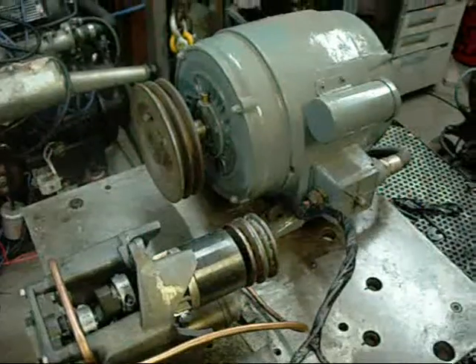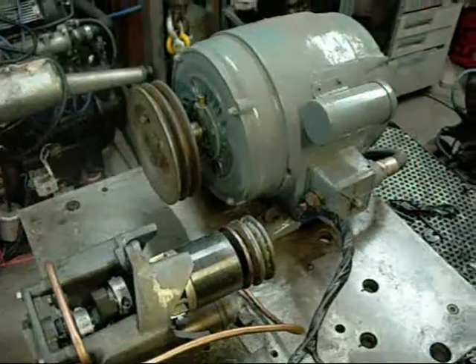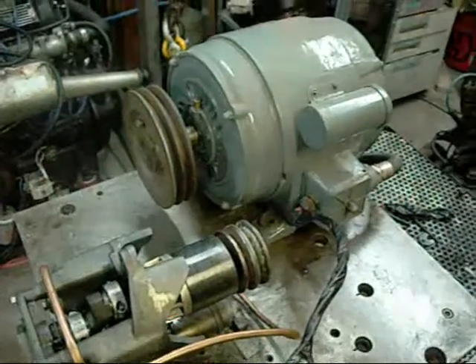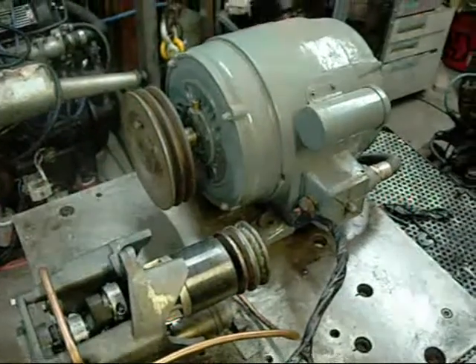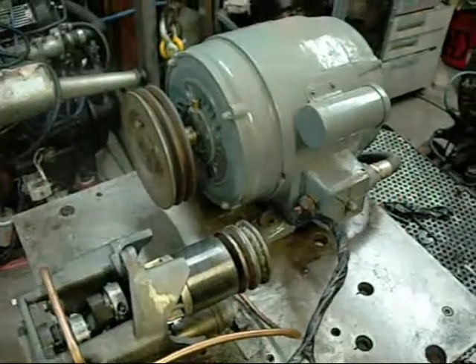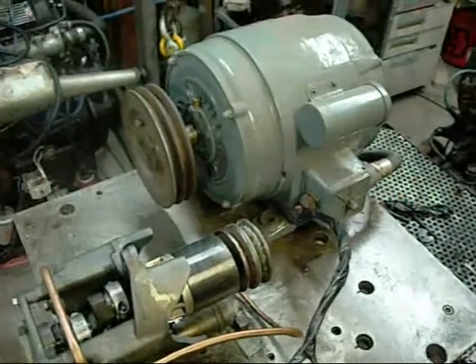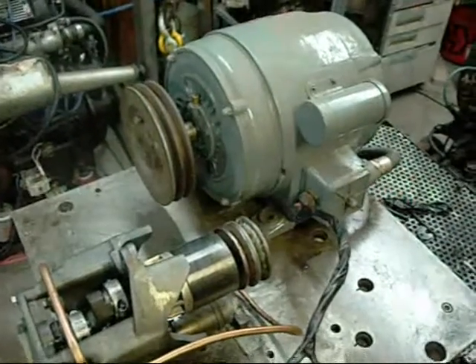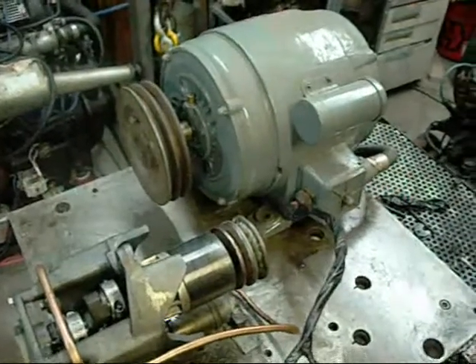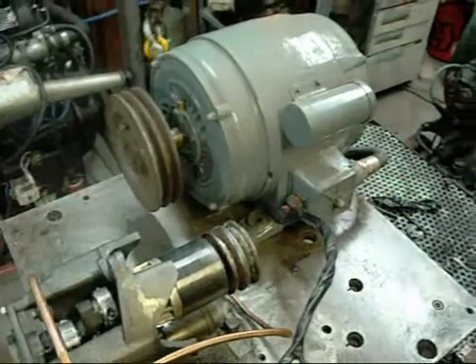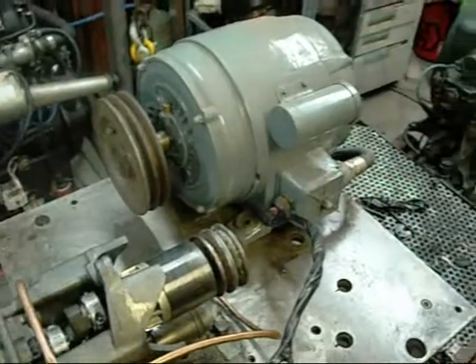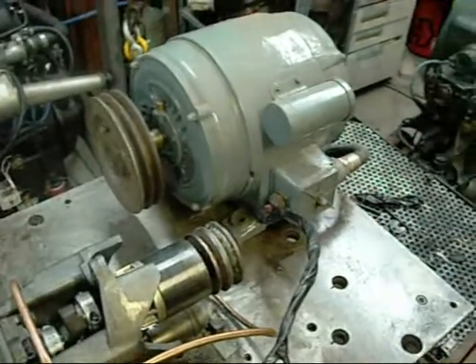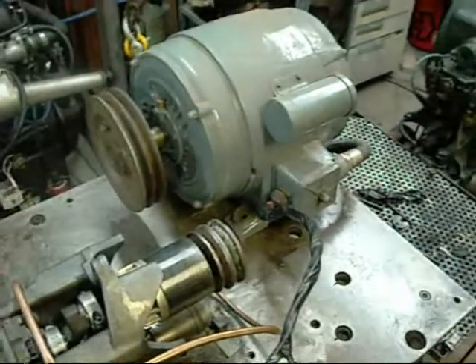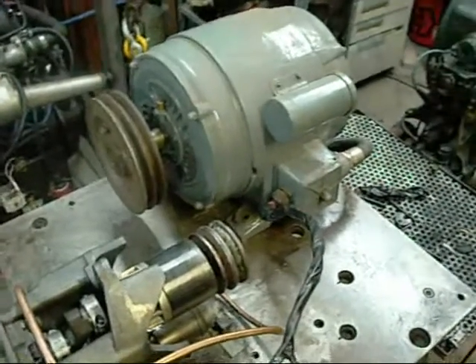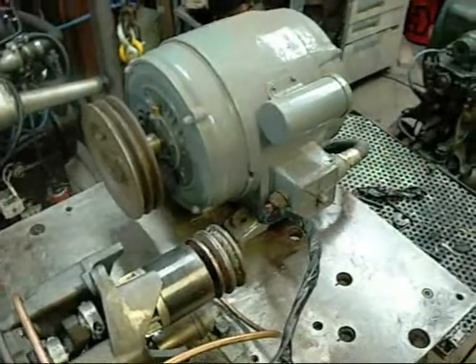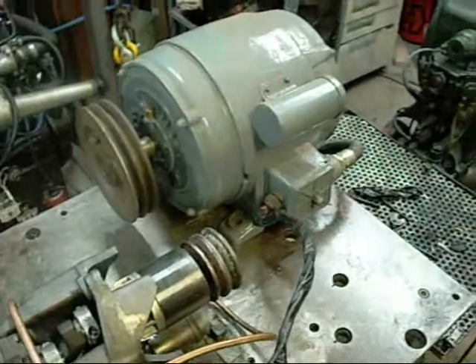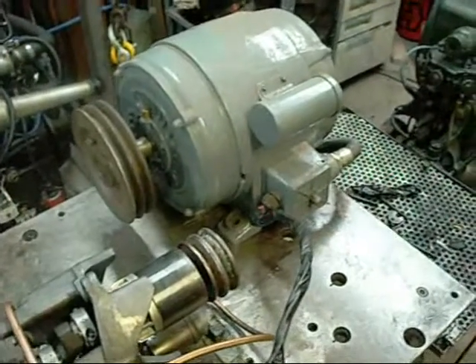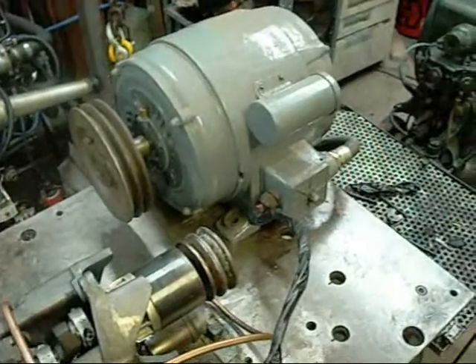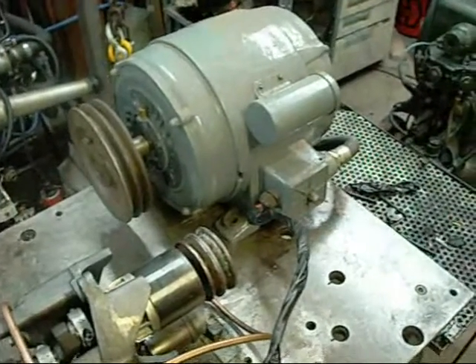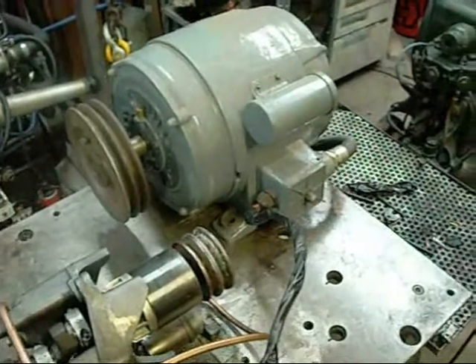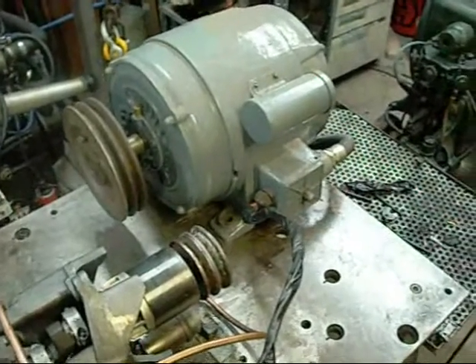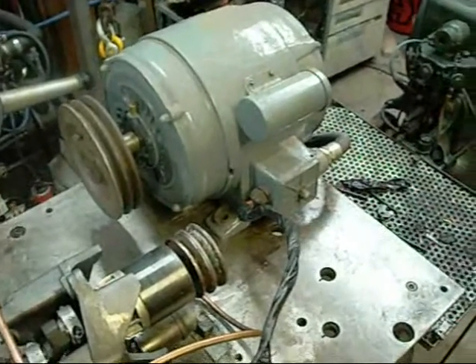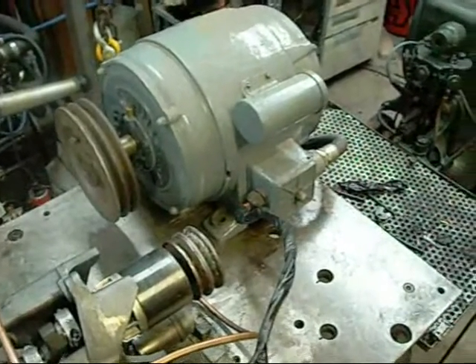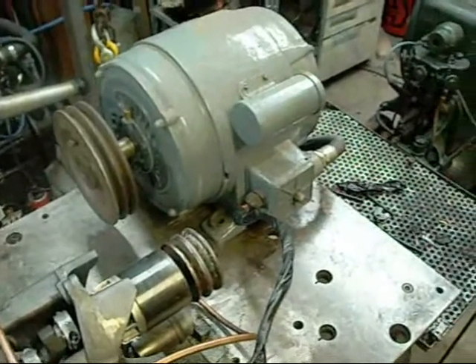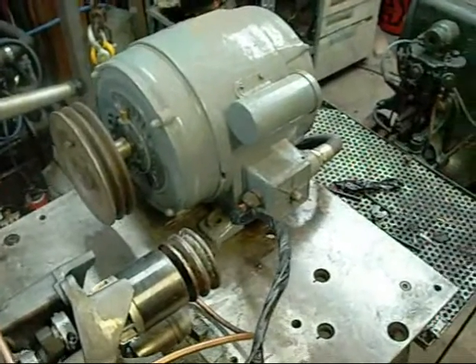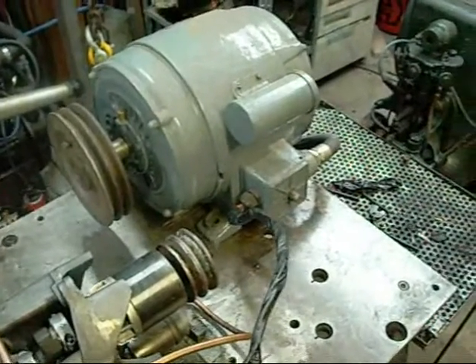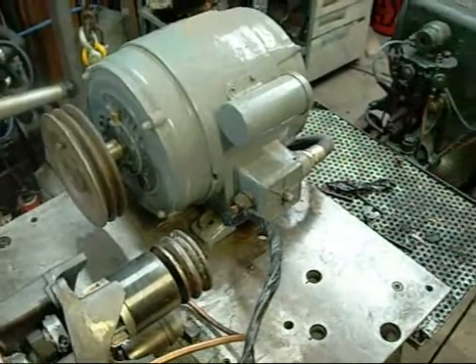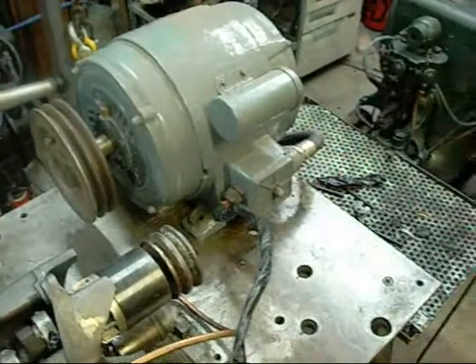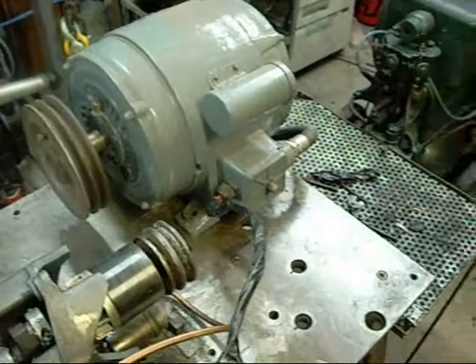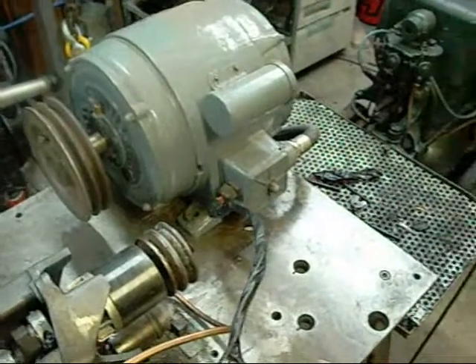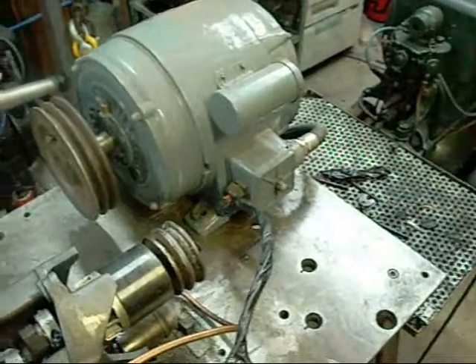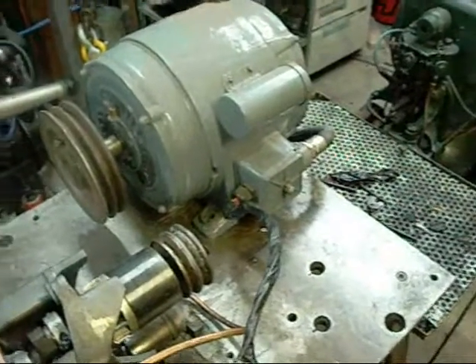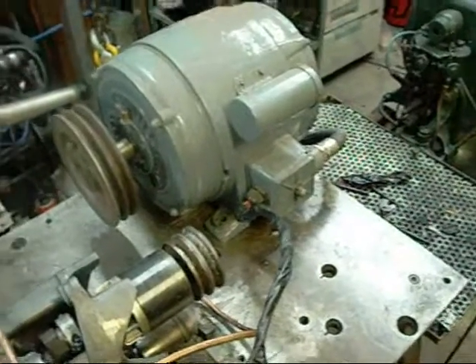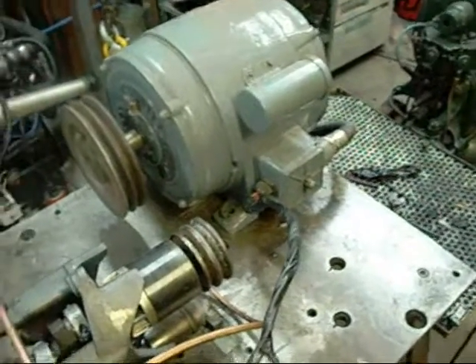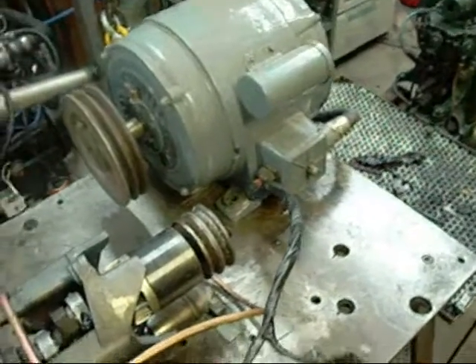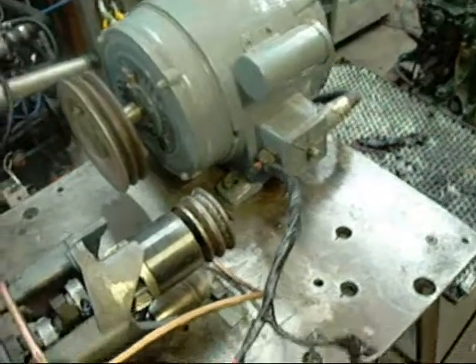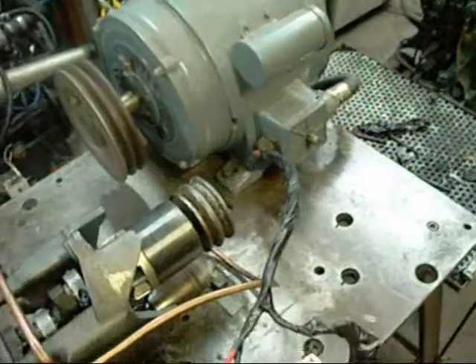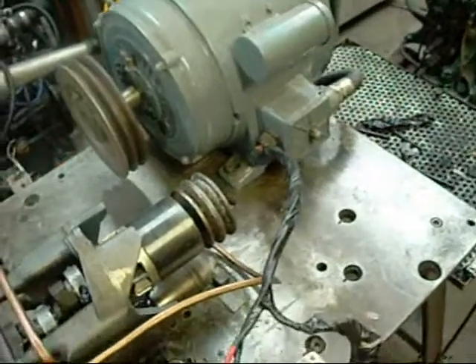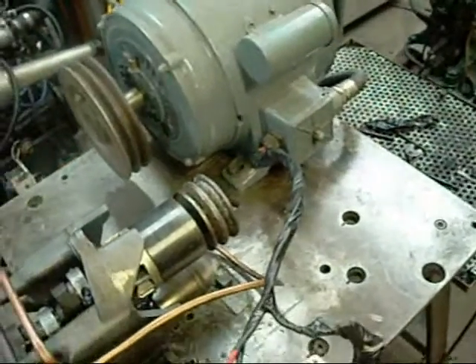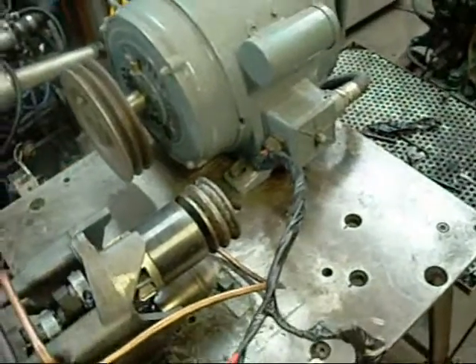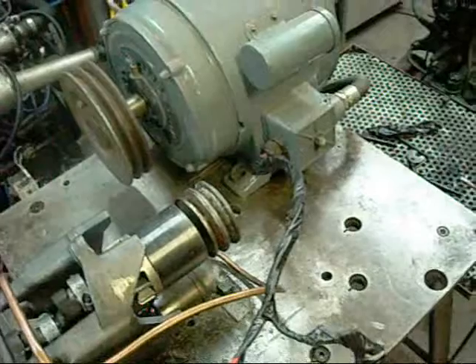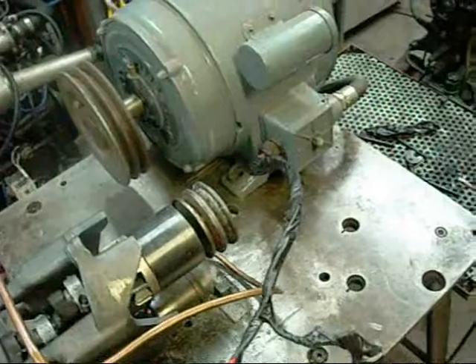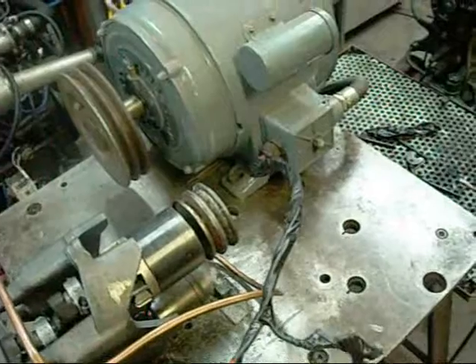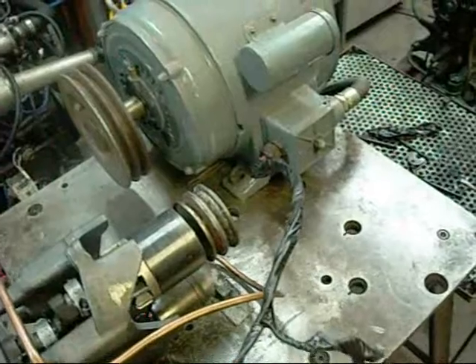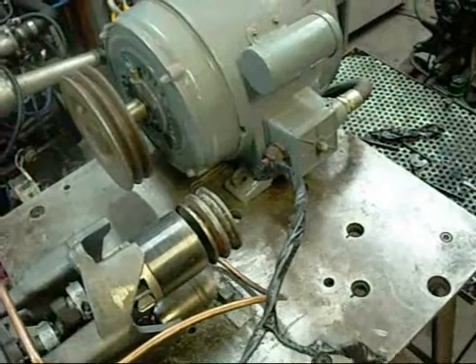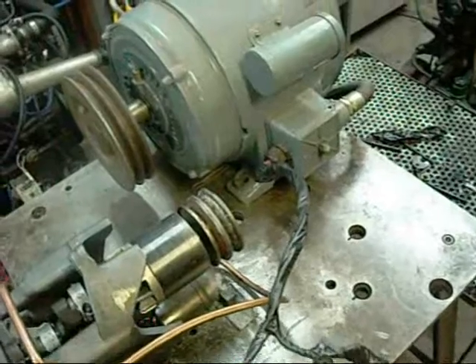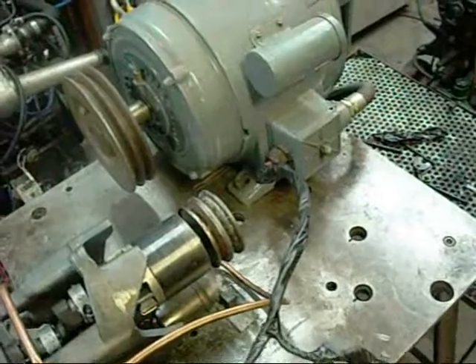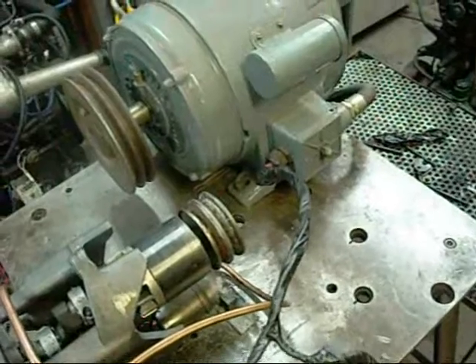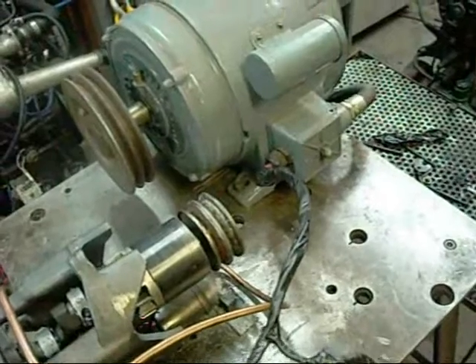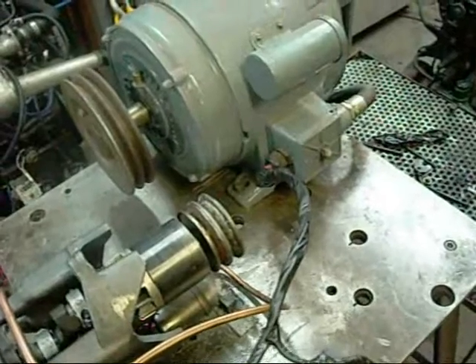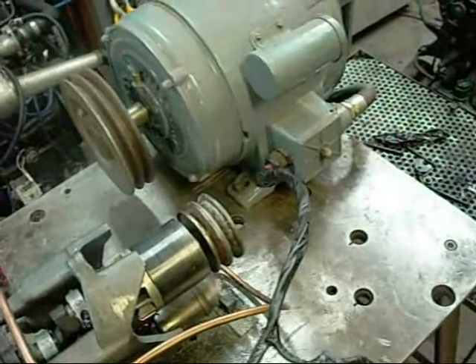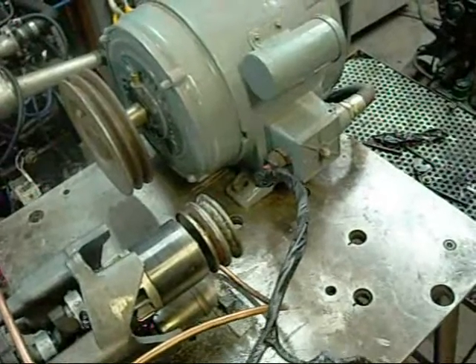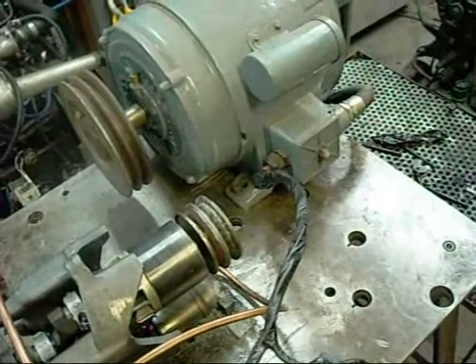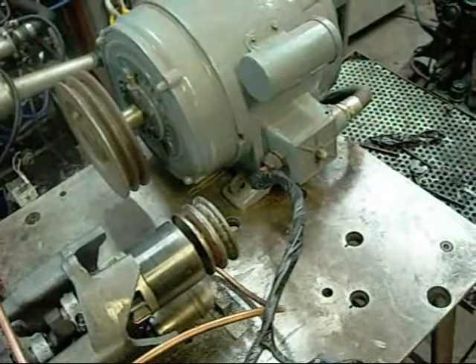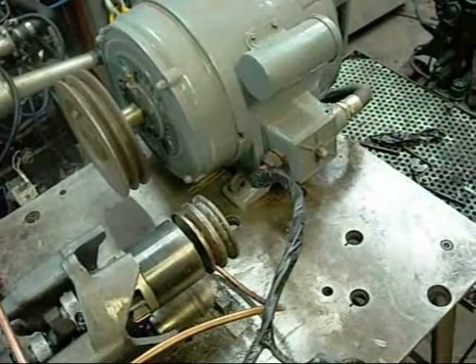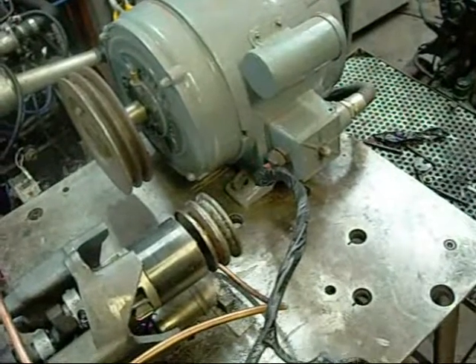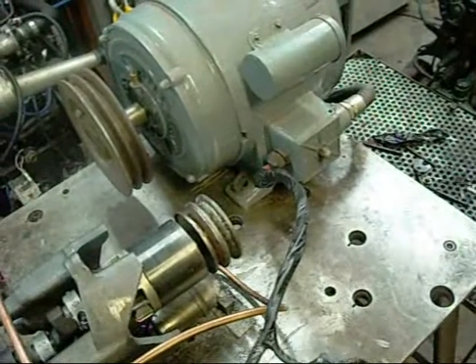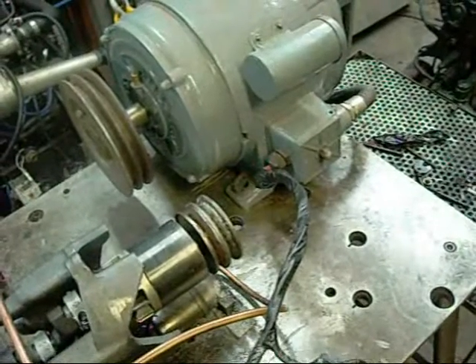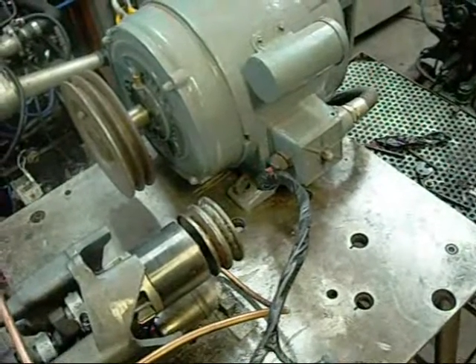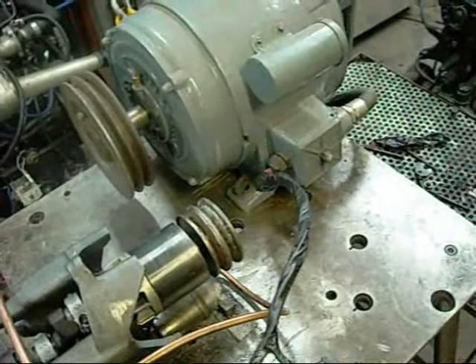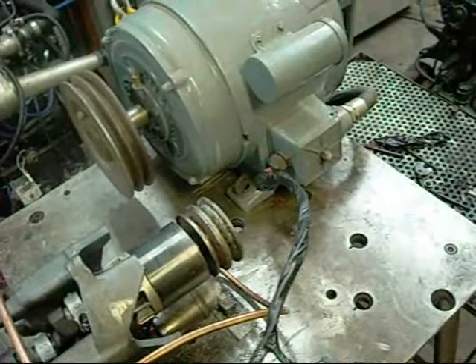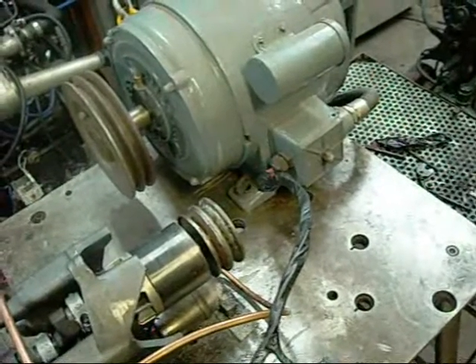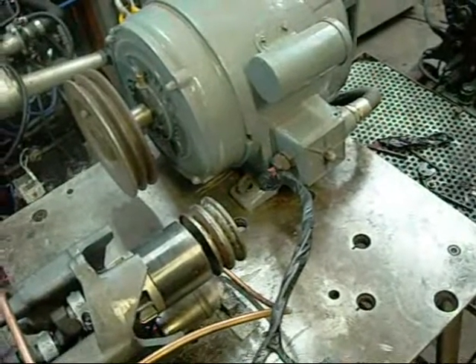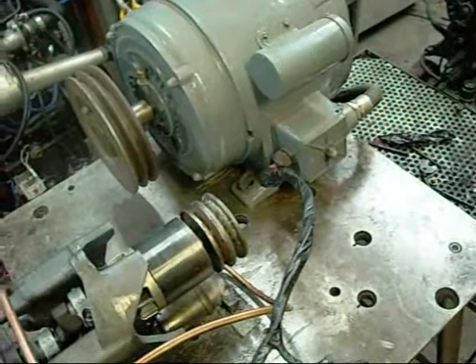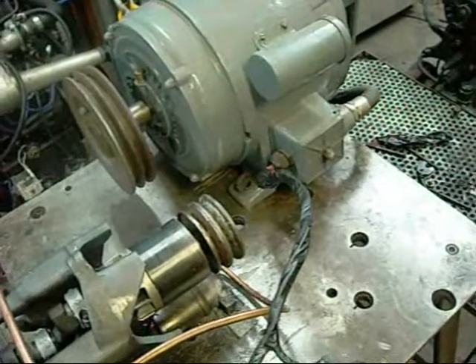This is minimum ramp up time with maximum torque.